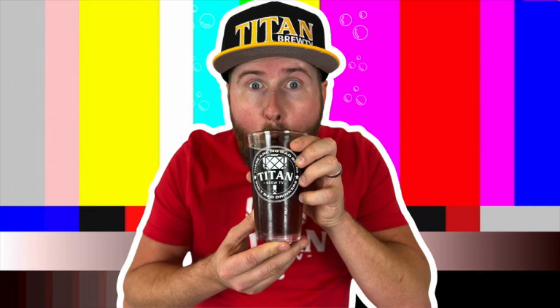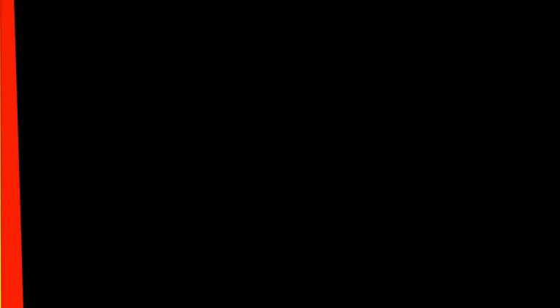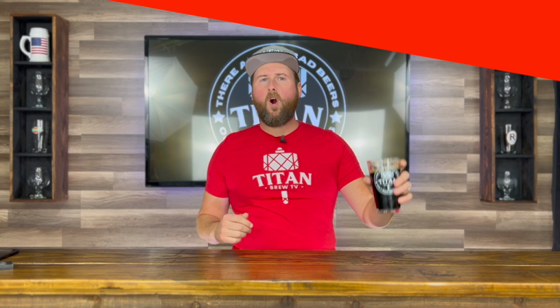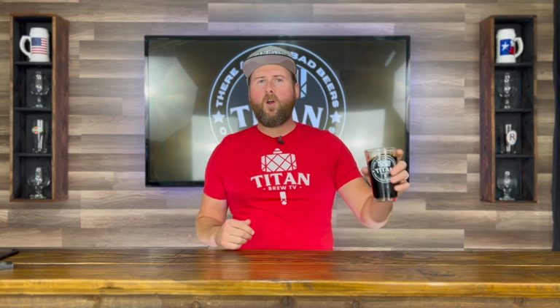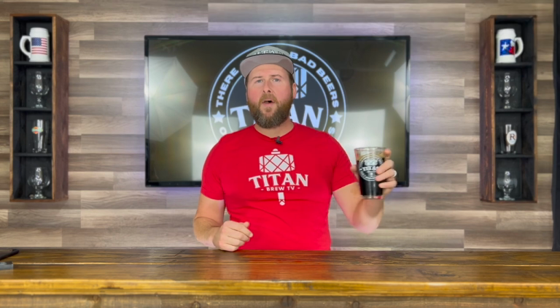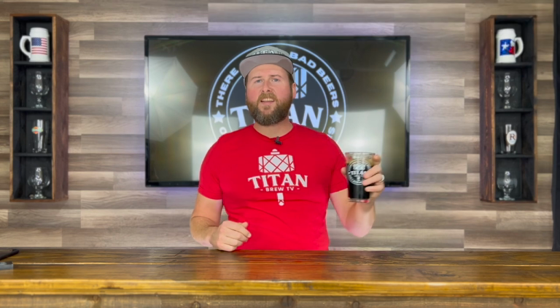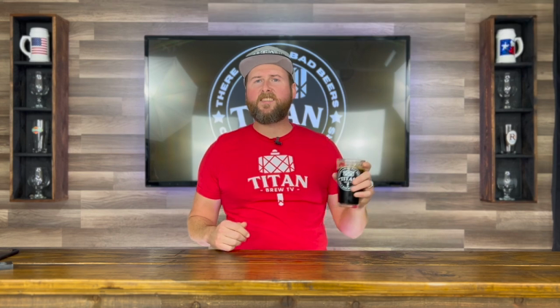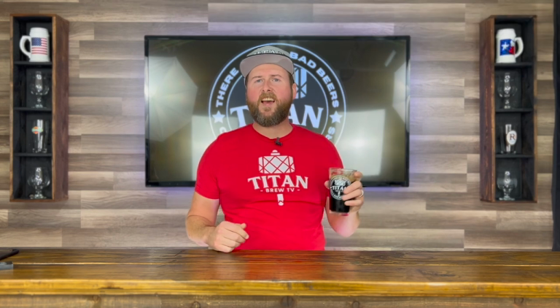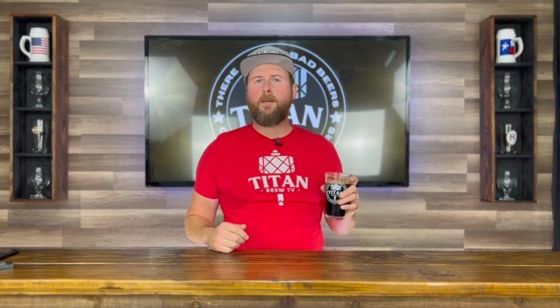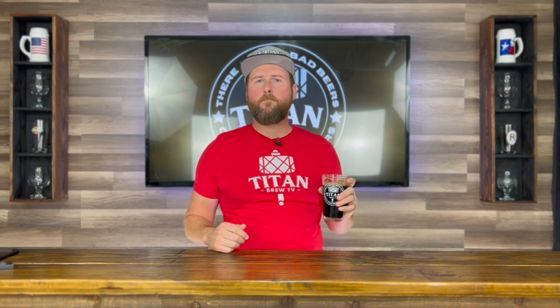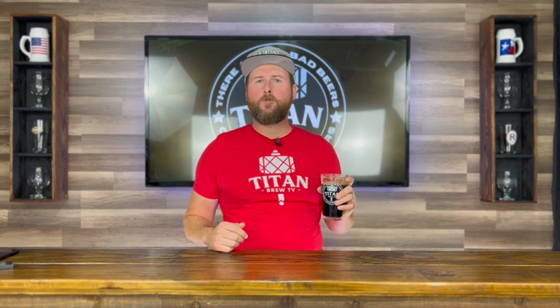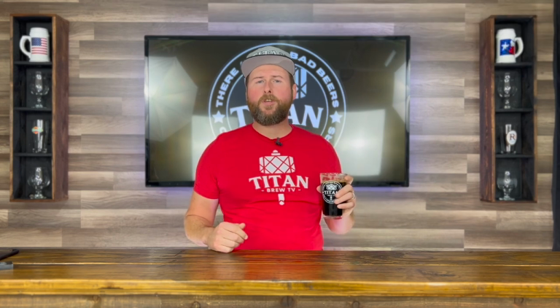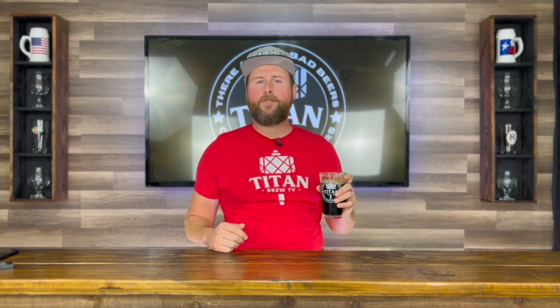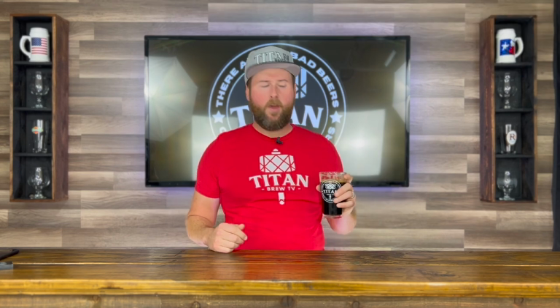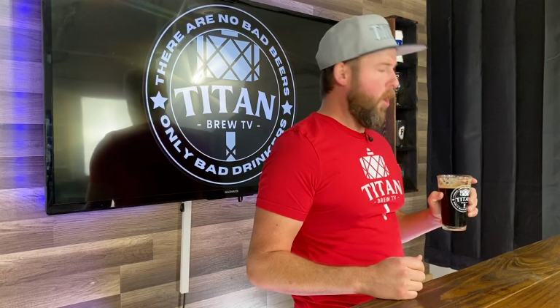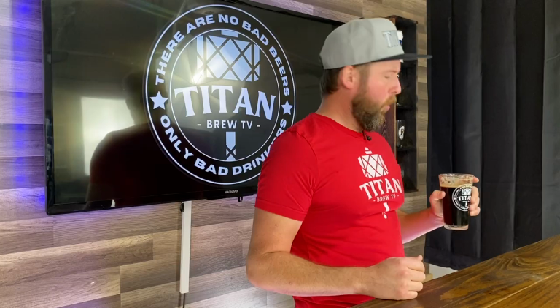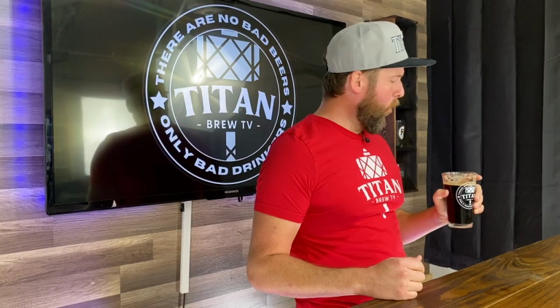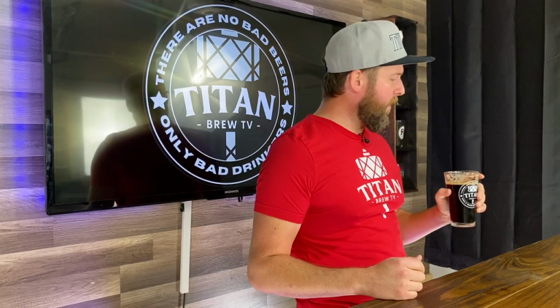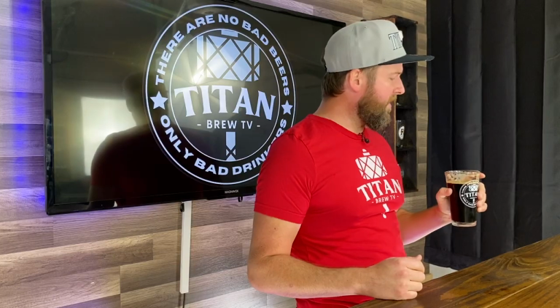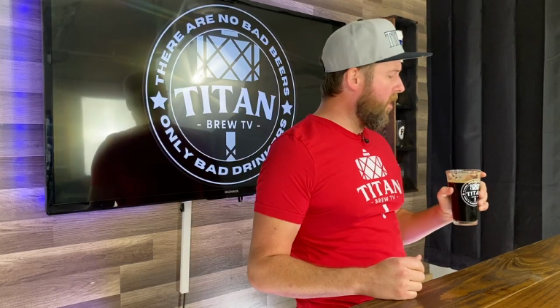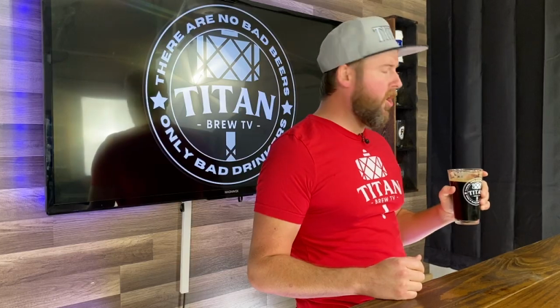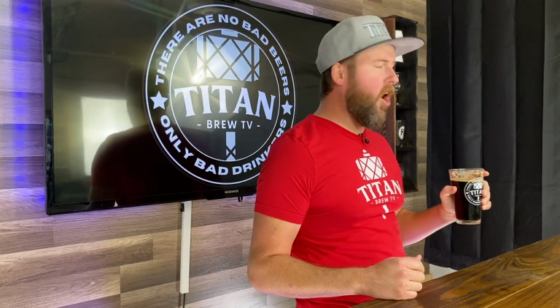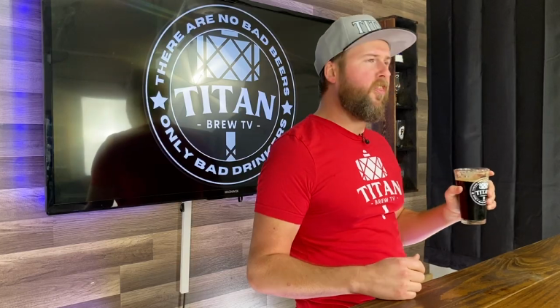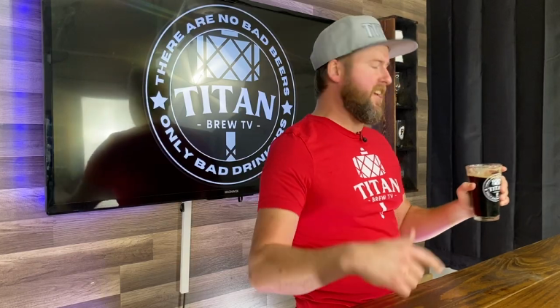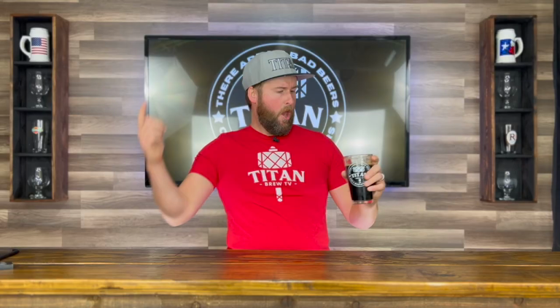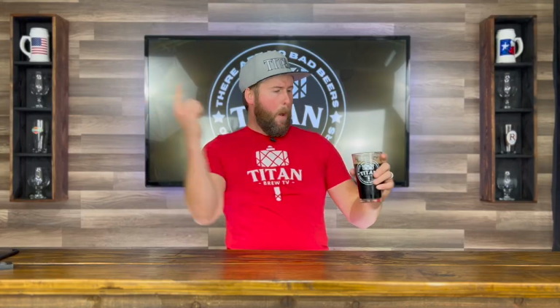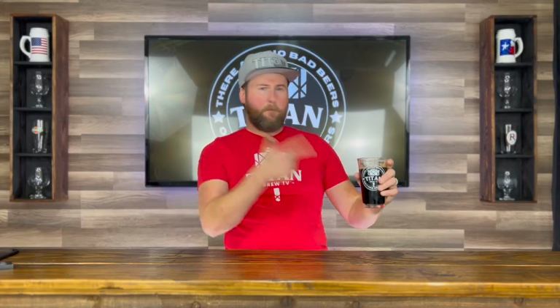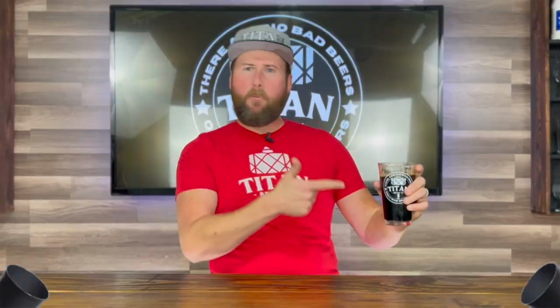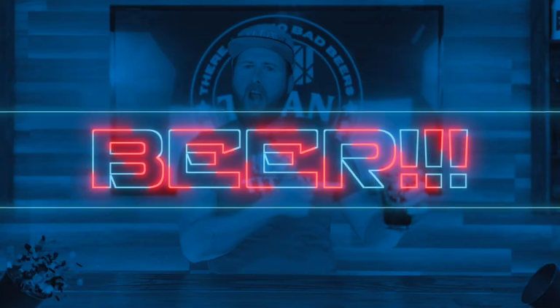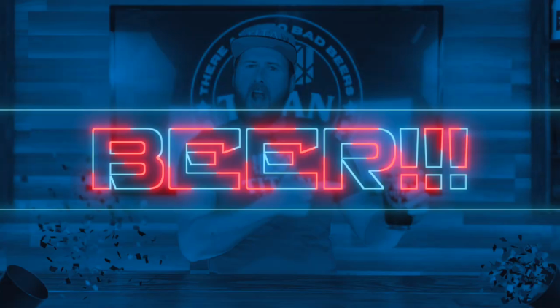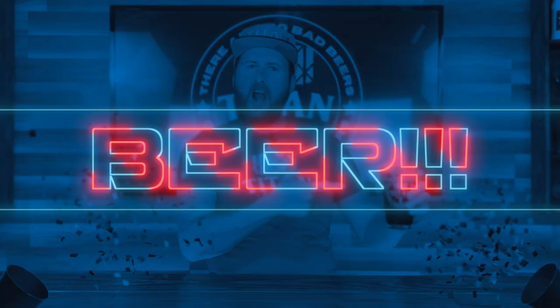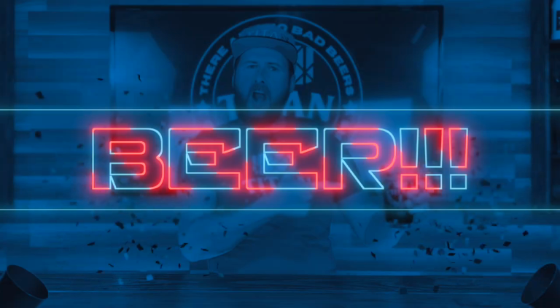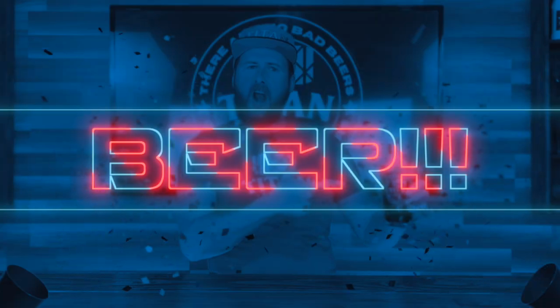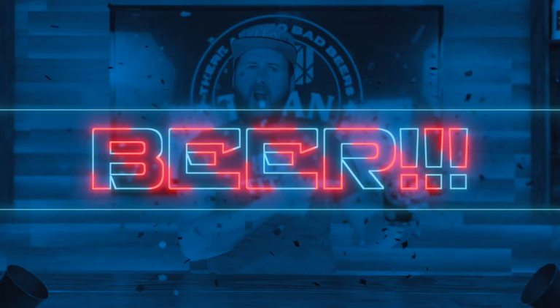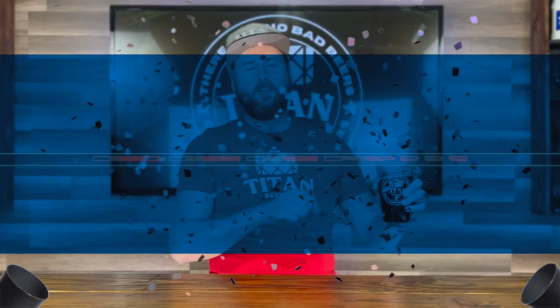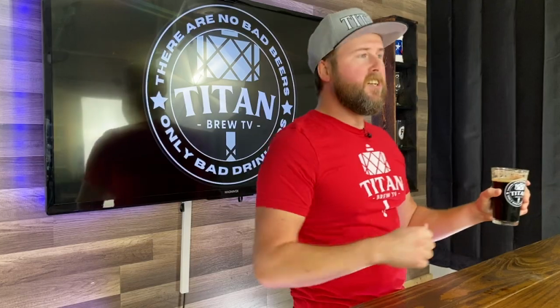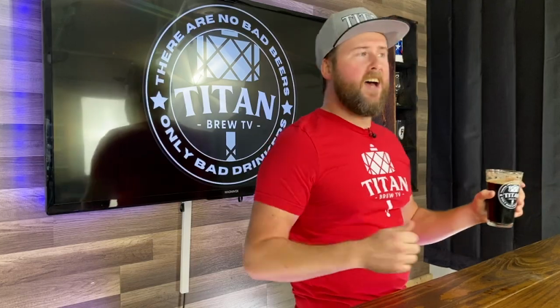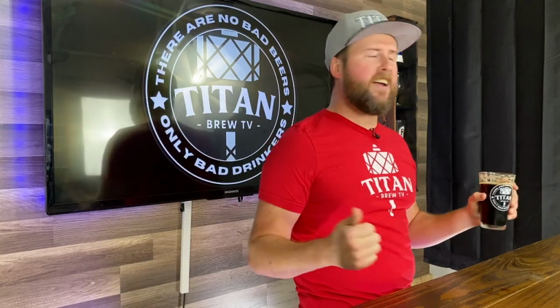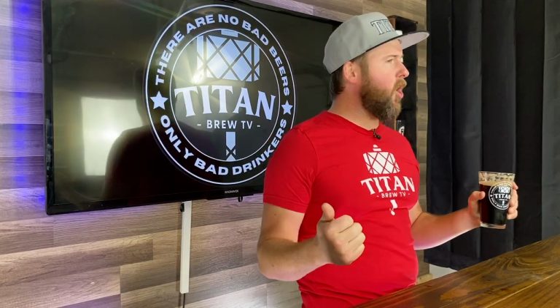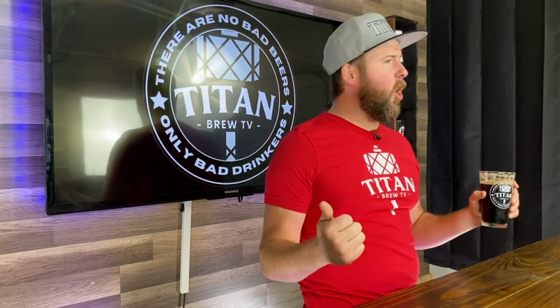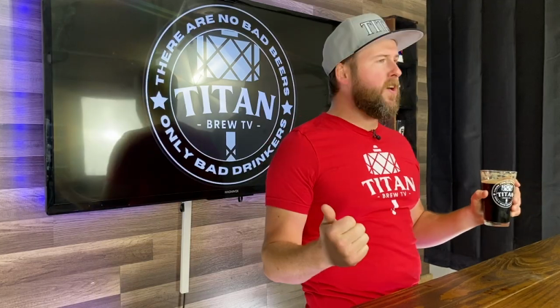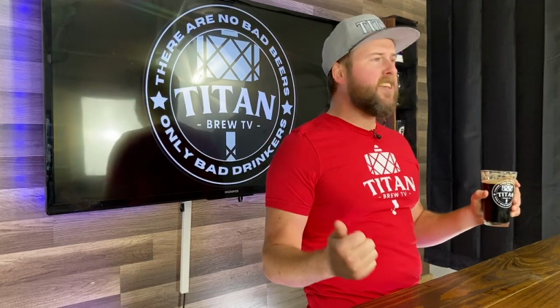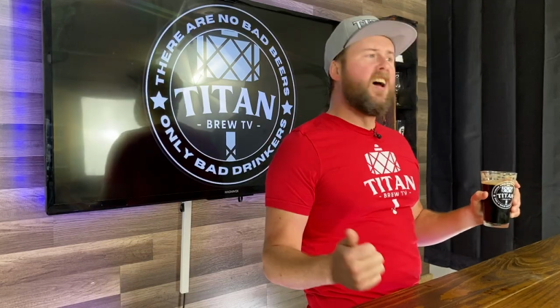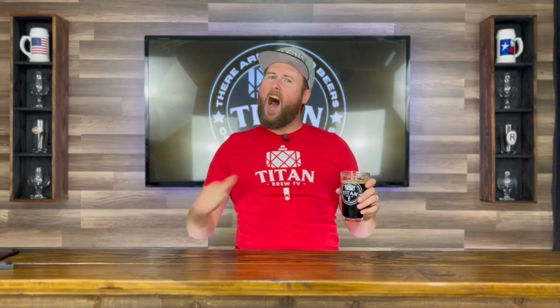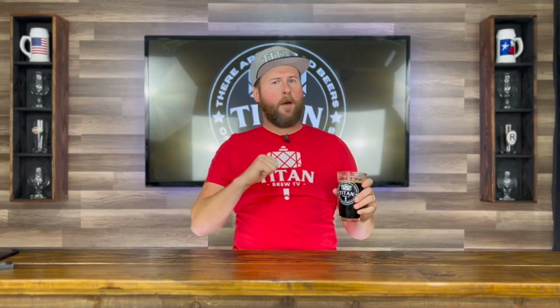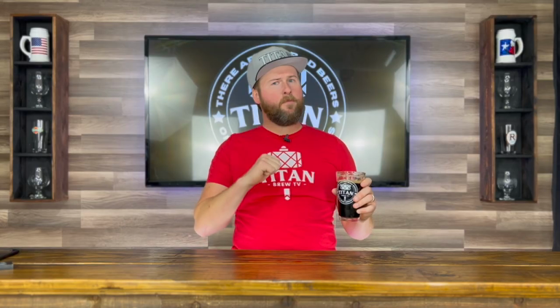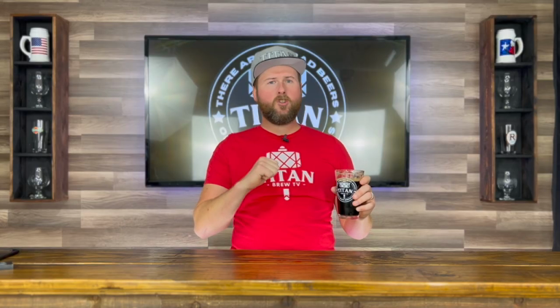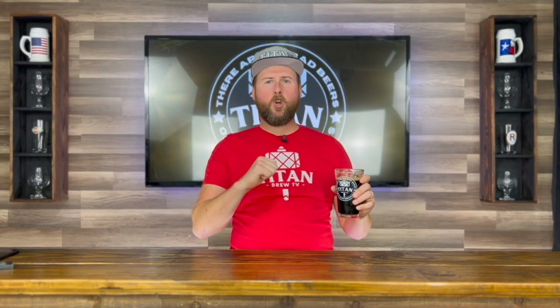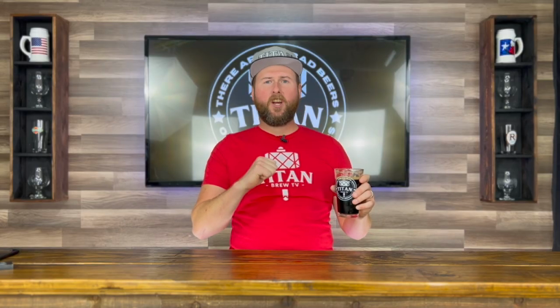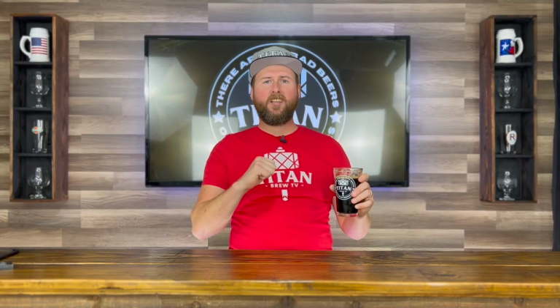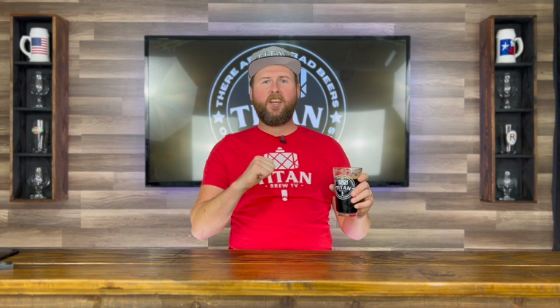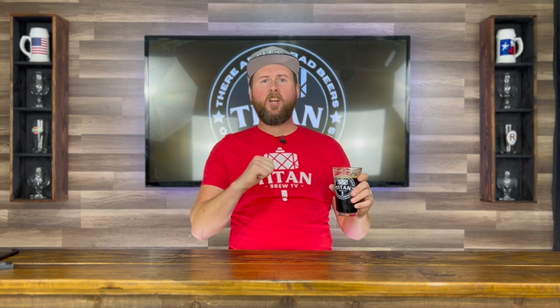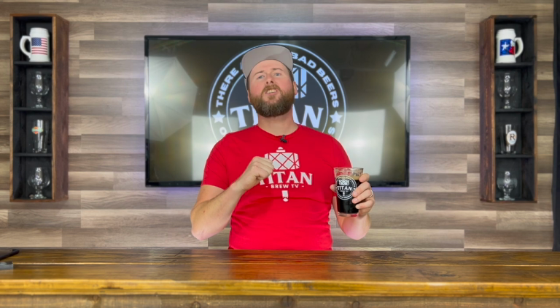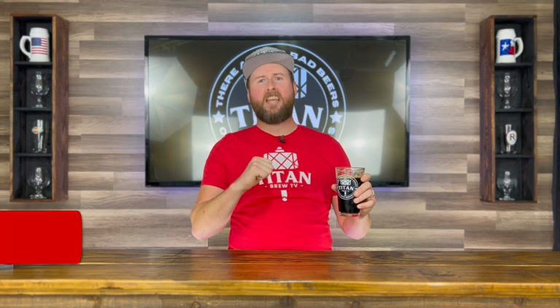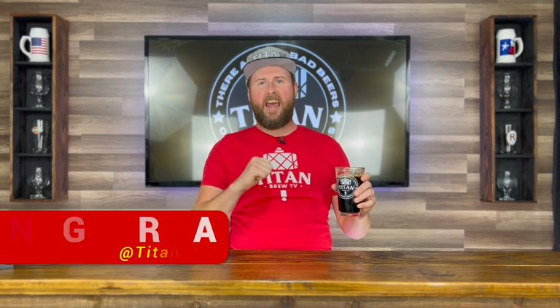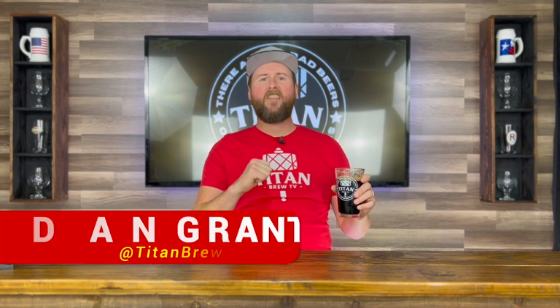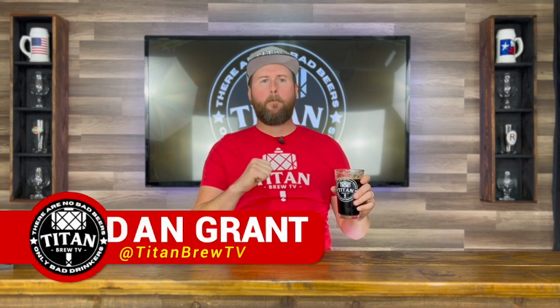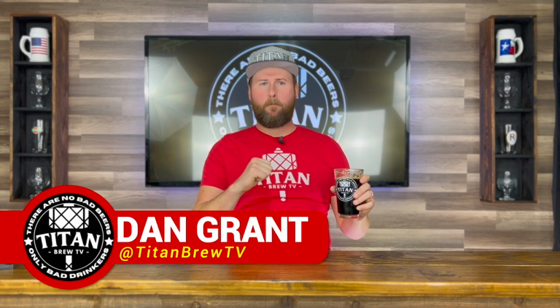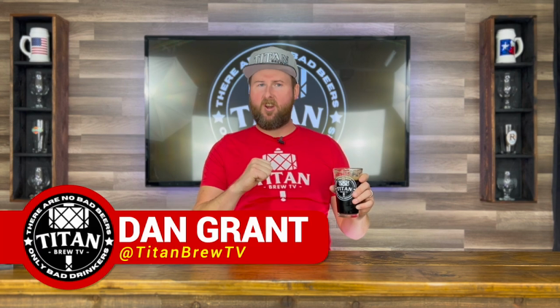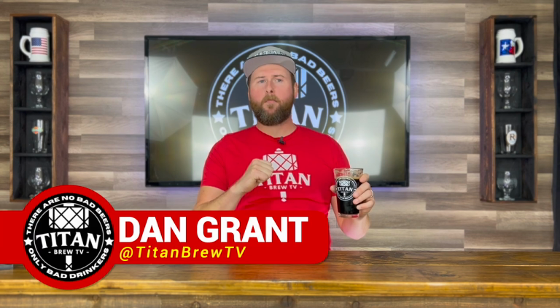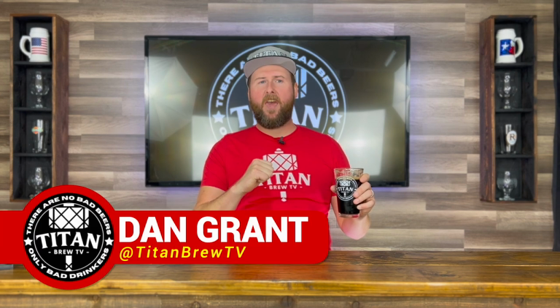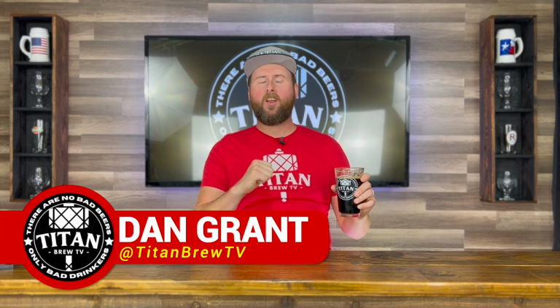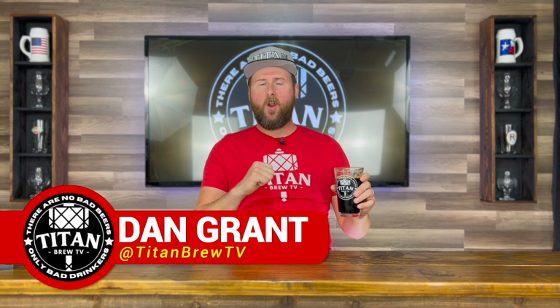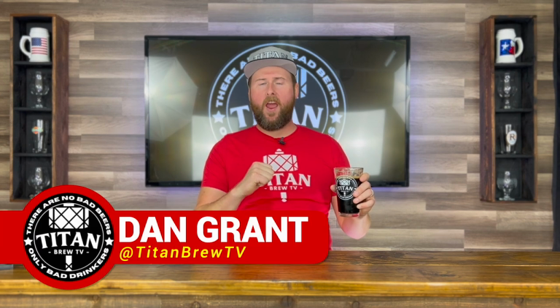Welcome back to Titan Brew TV, where we talk all things beer! As always, I'm your Drunken Leader, Dan the Beer Man Grant.